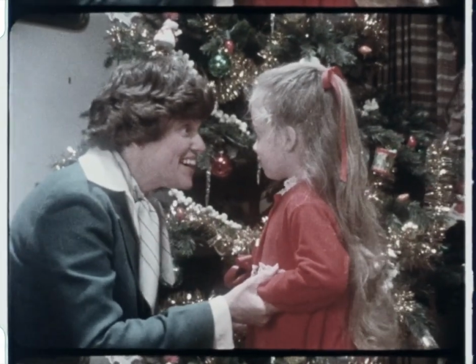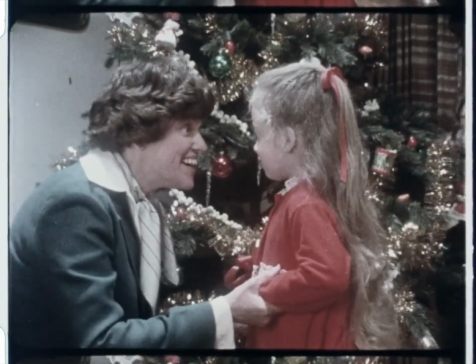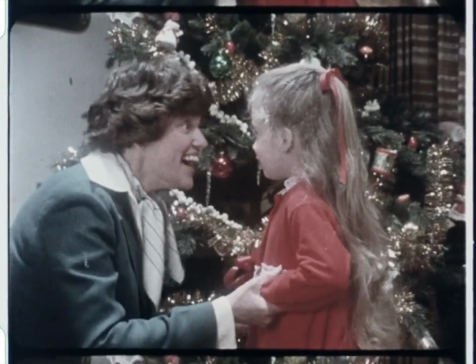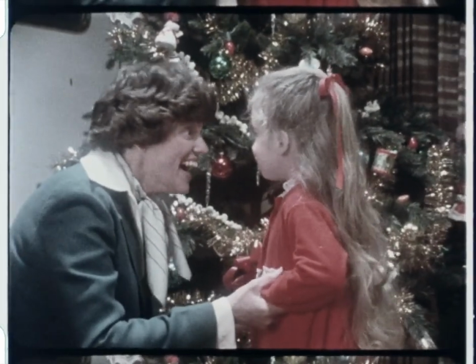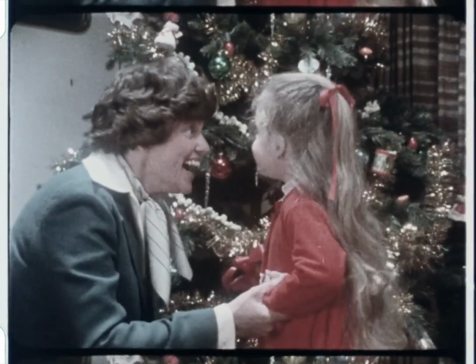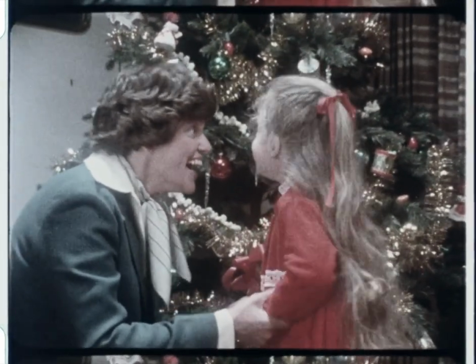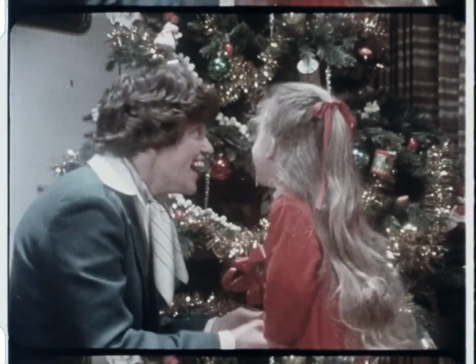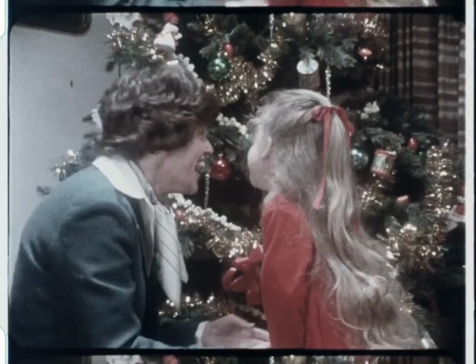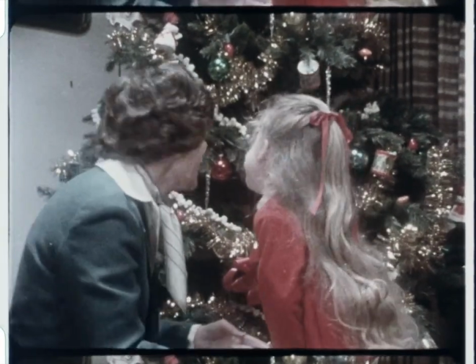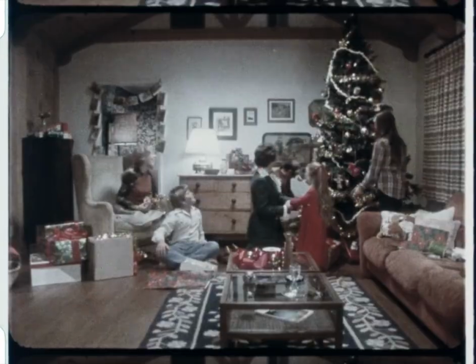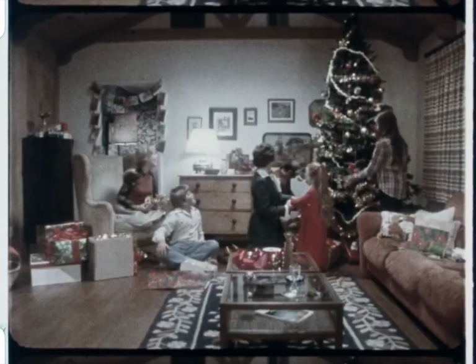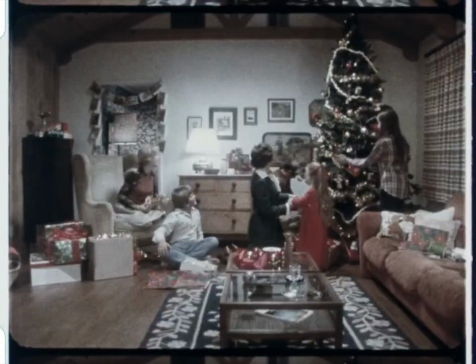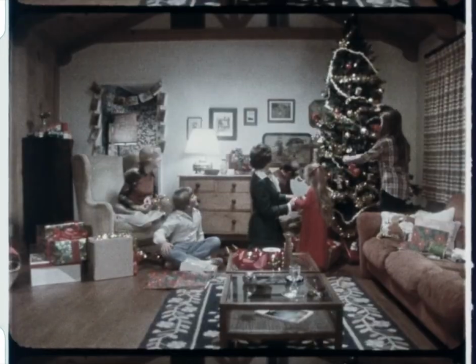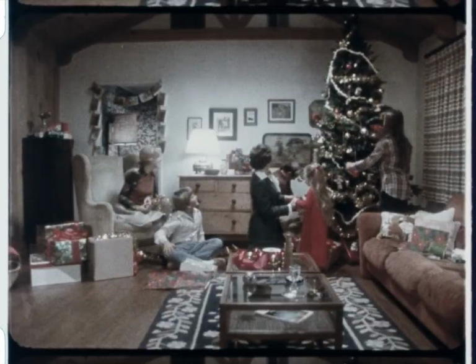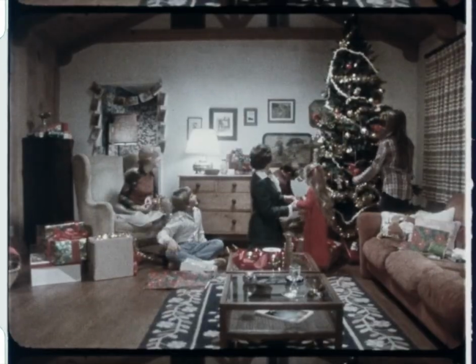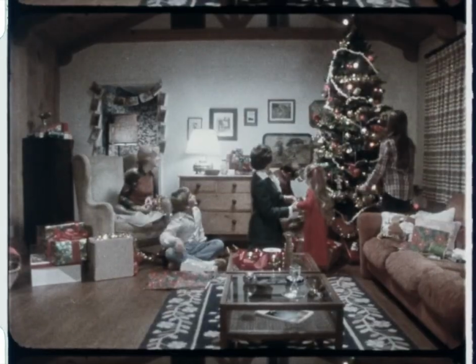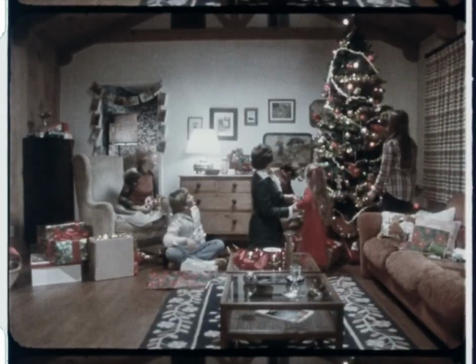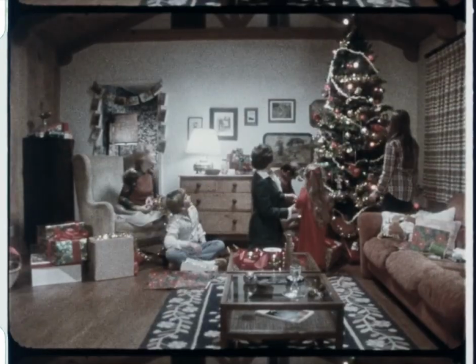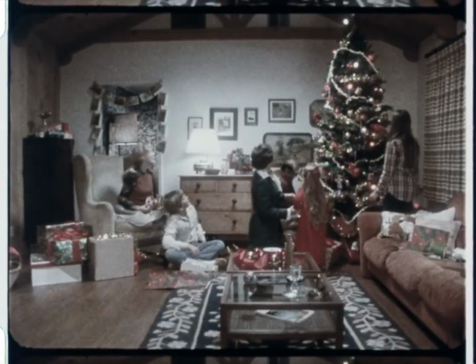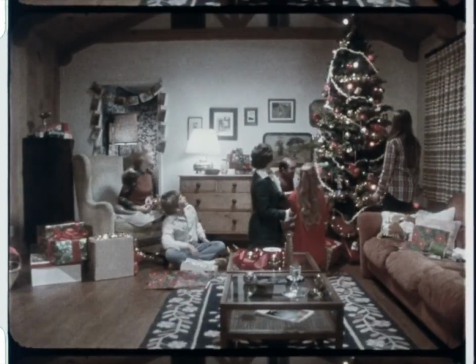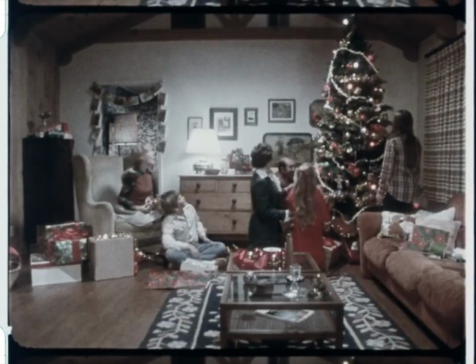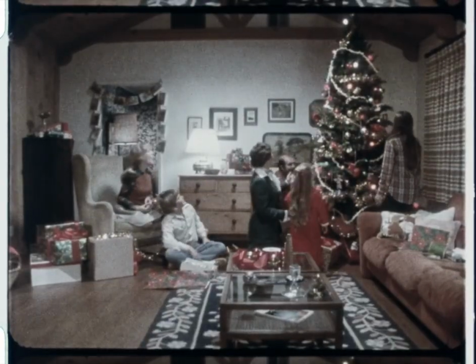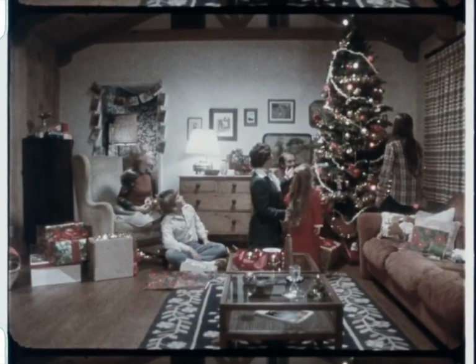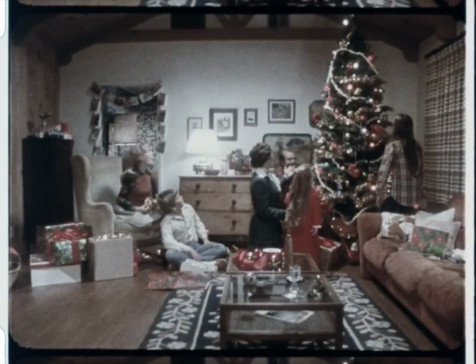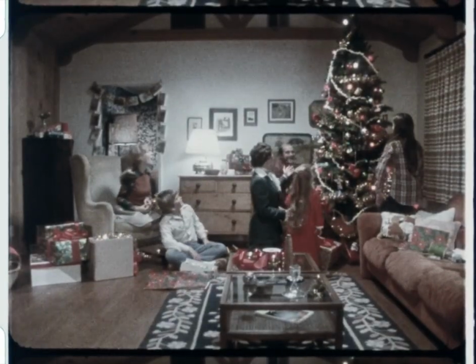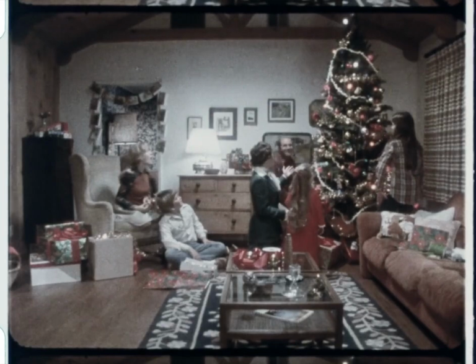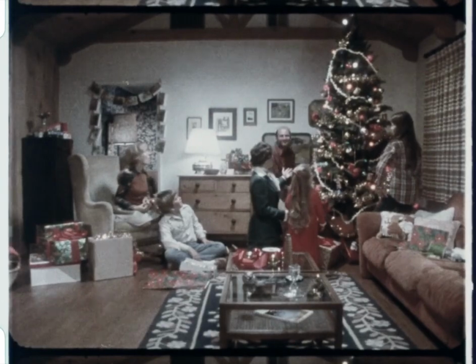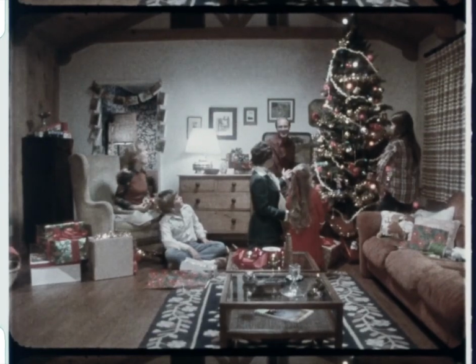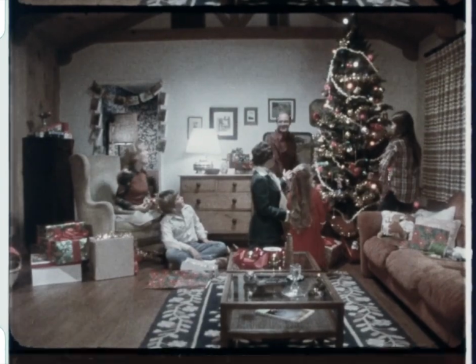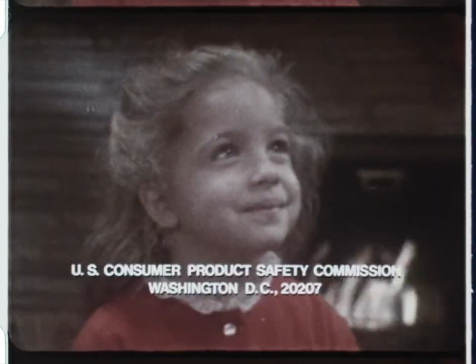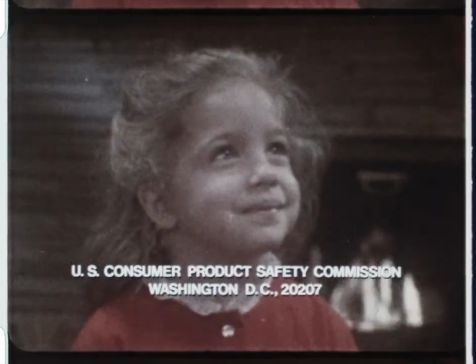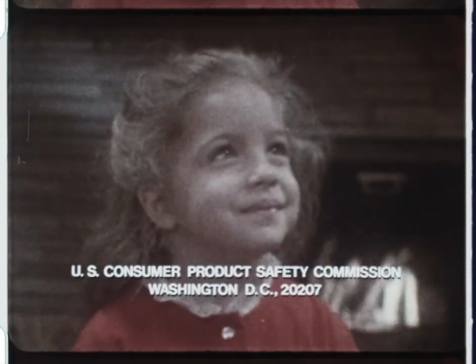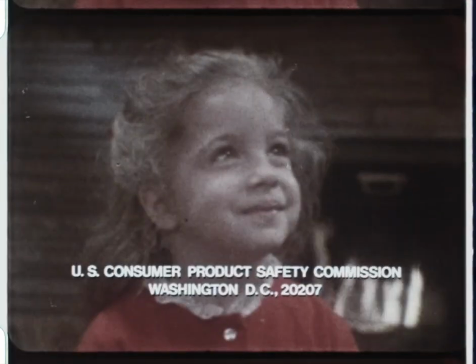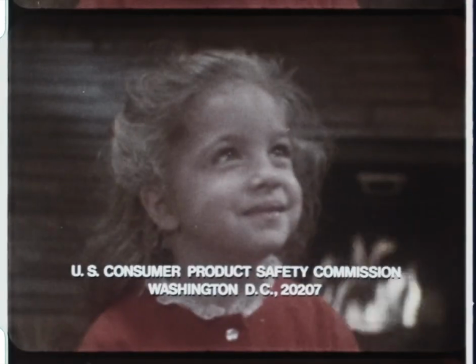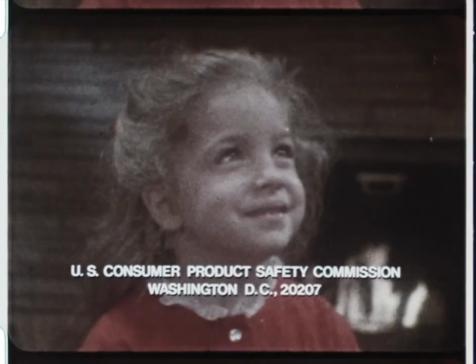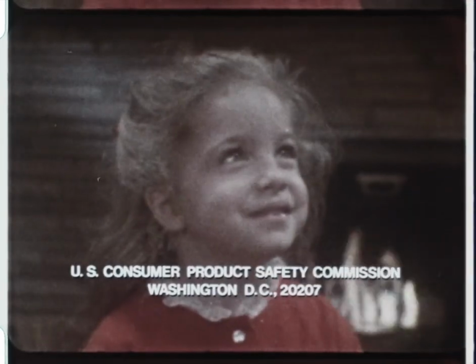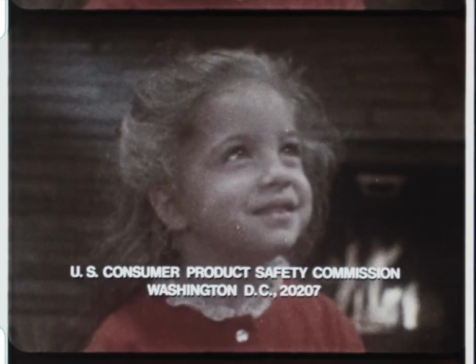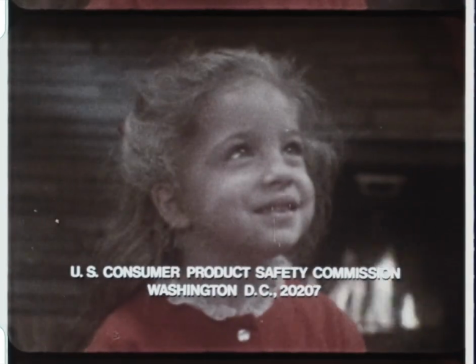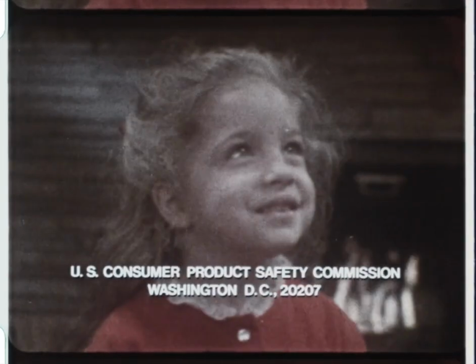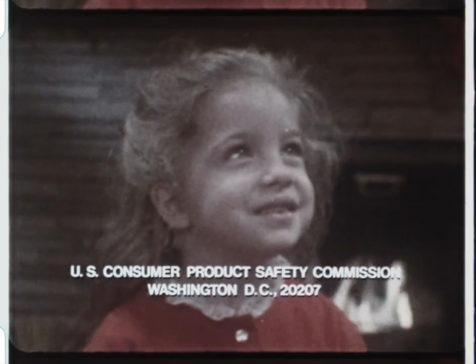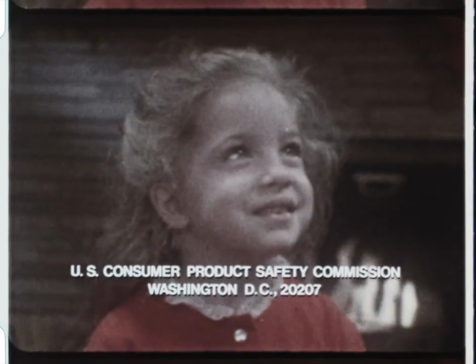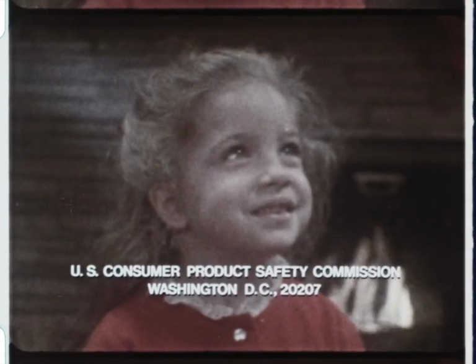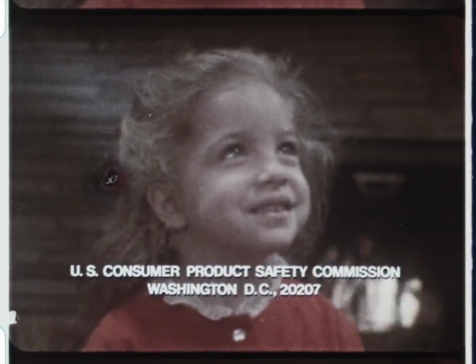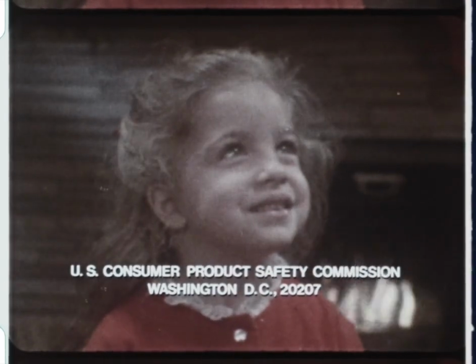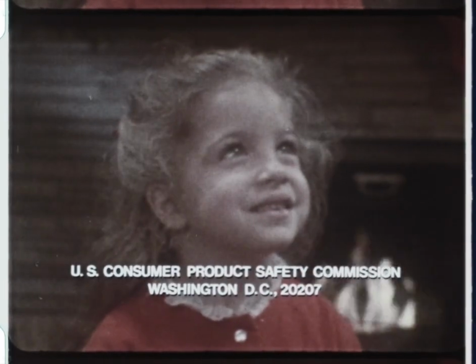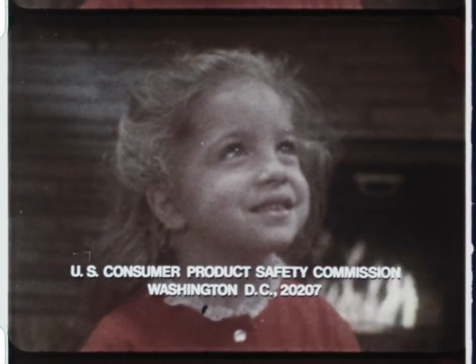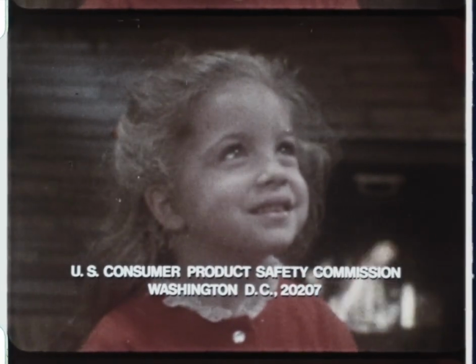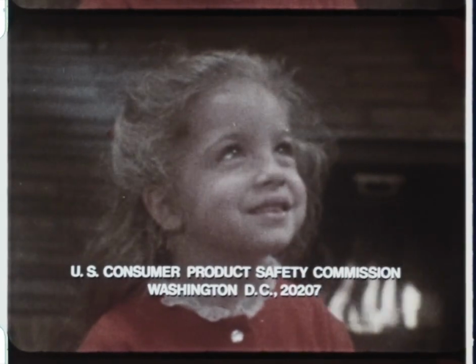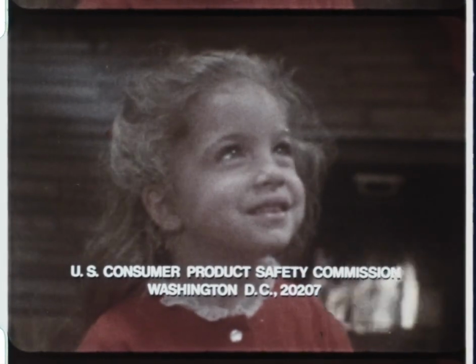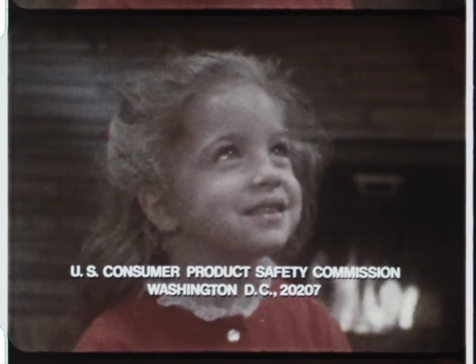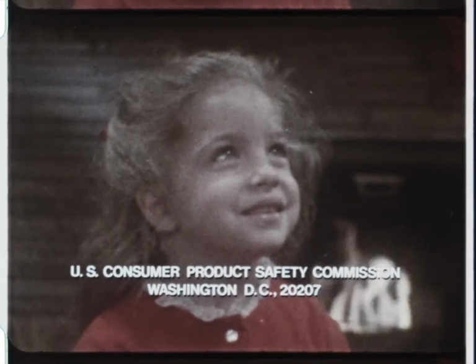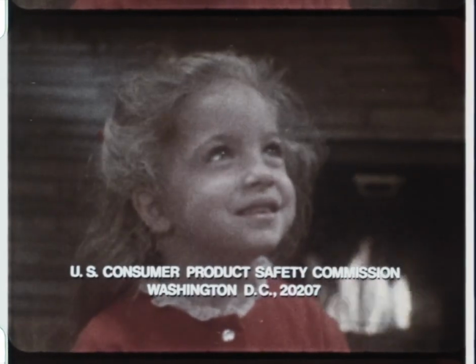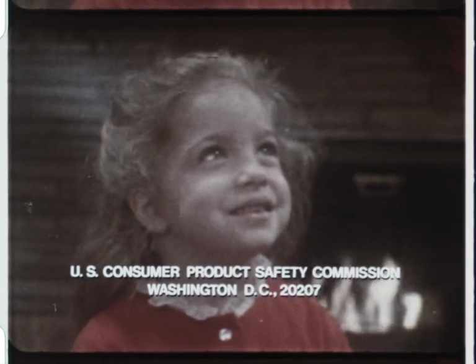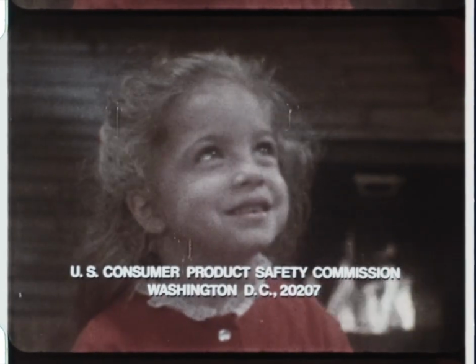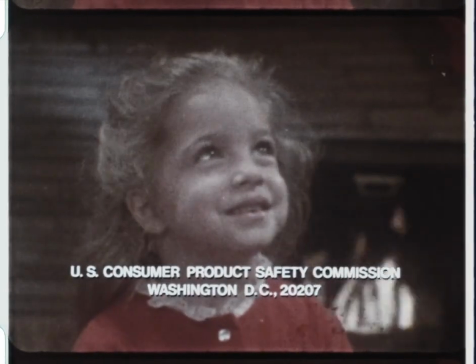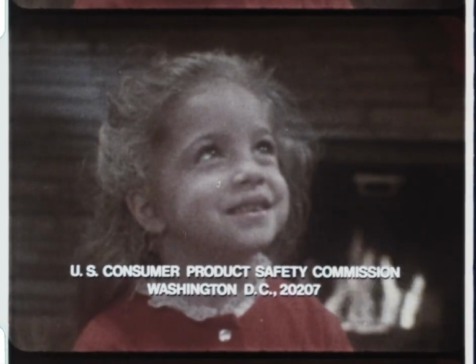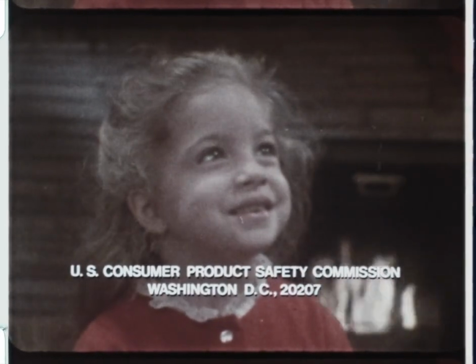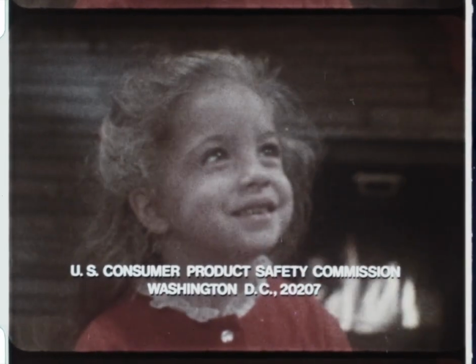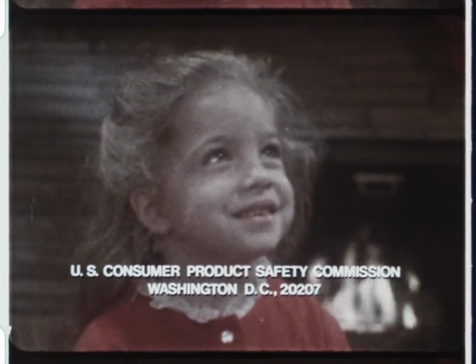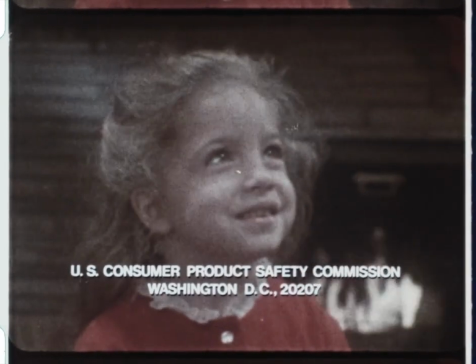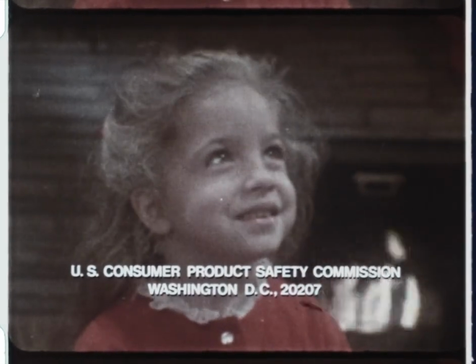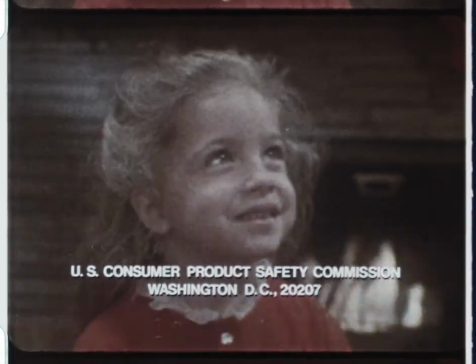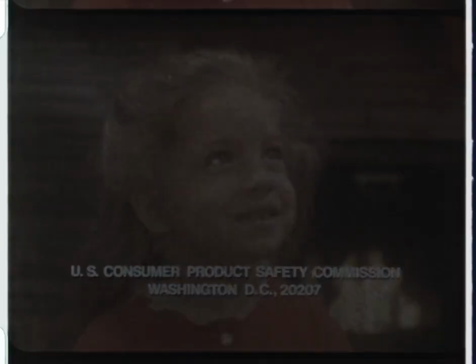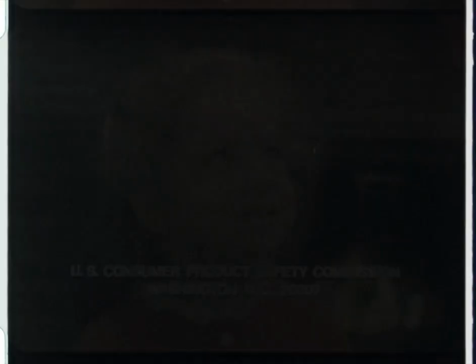Ready? The Consumer Product Safety Commission wishes you a safe and joyous holiday season.